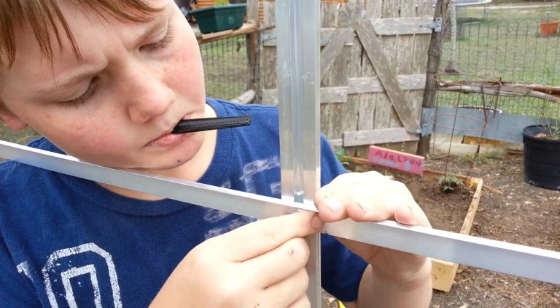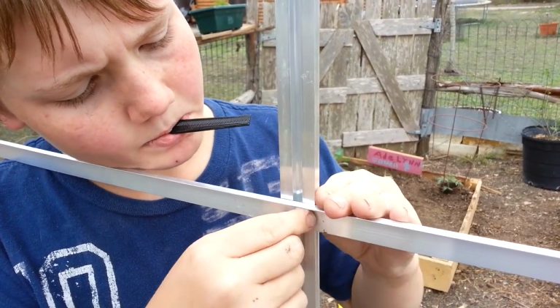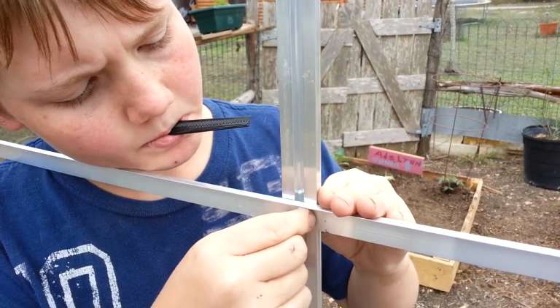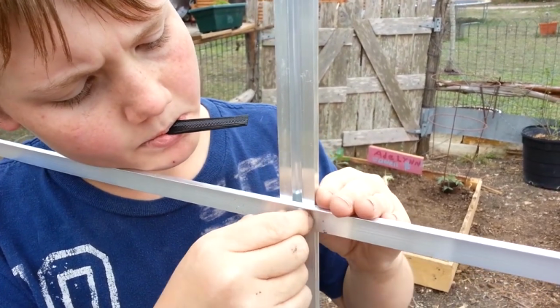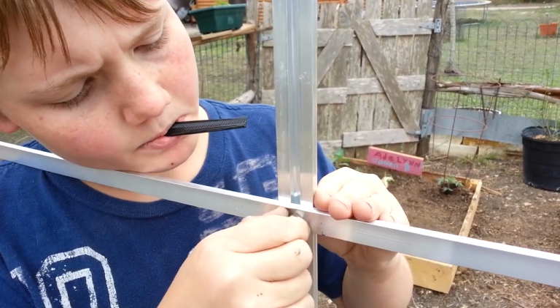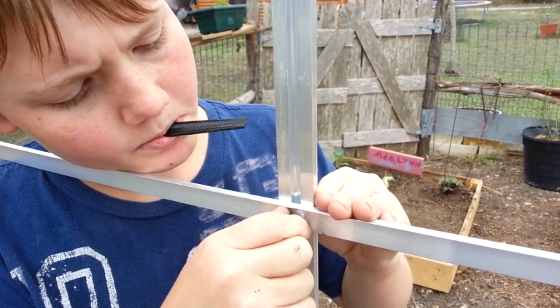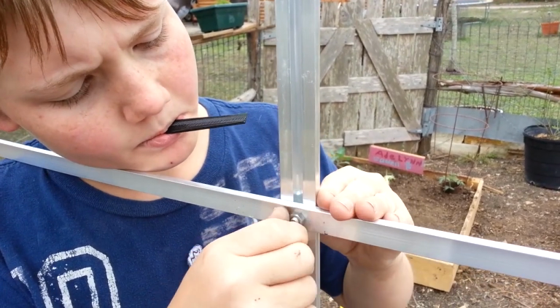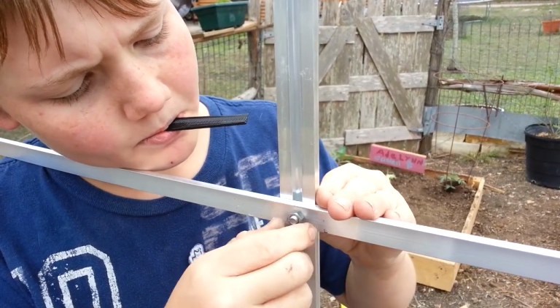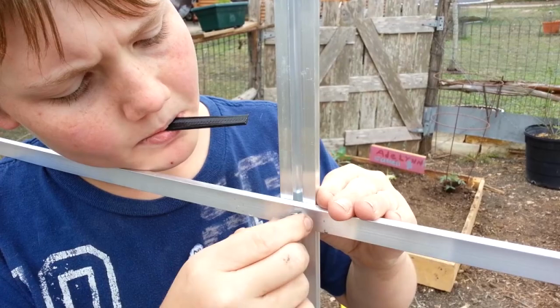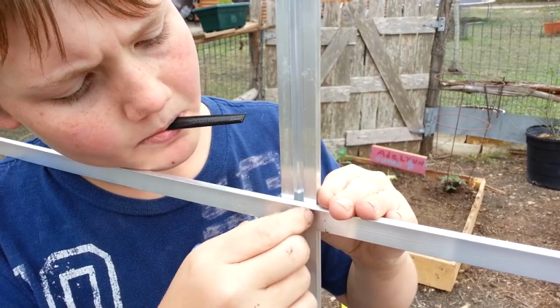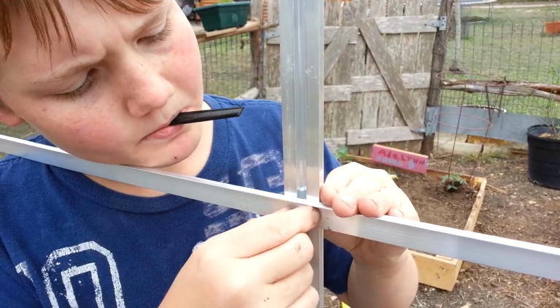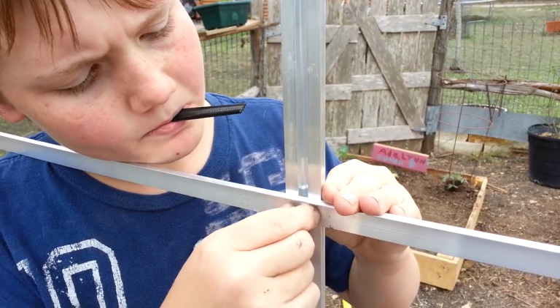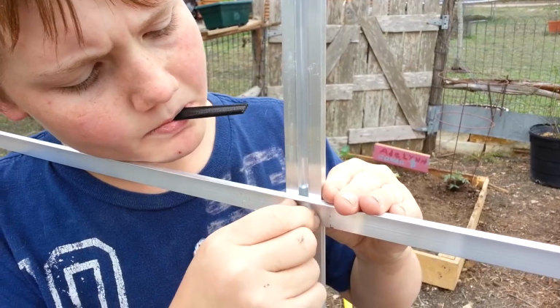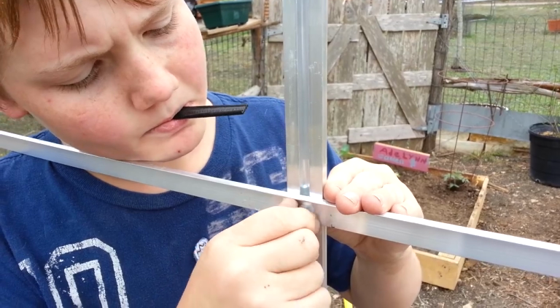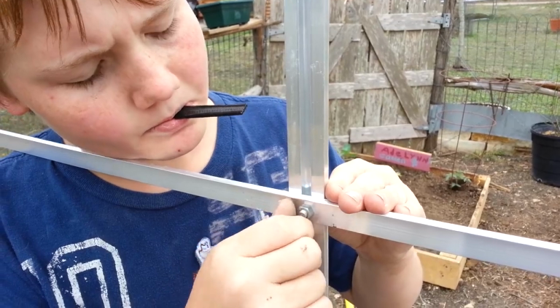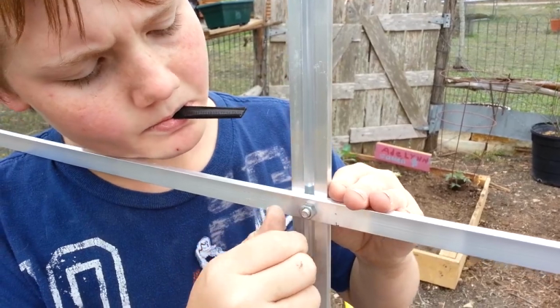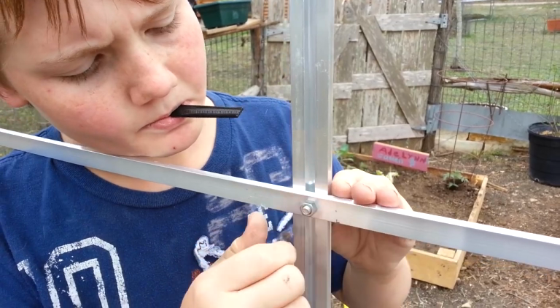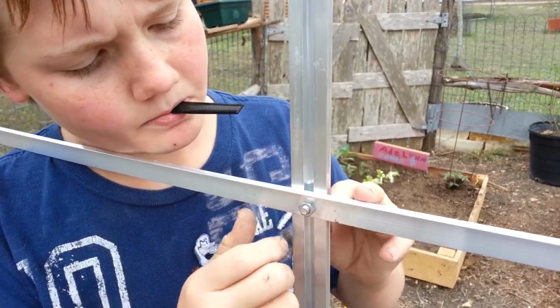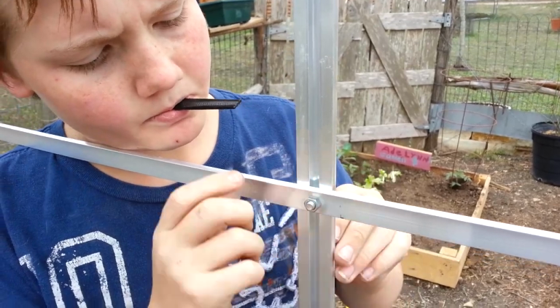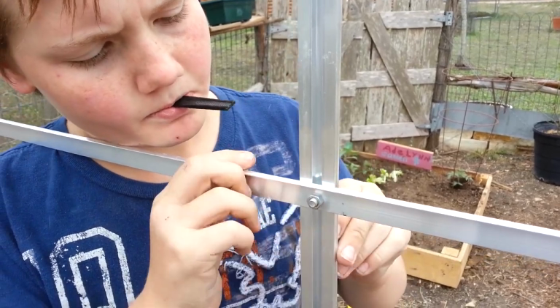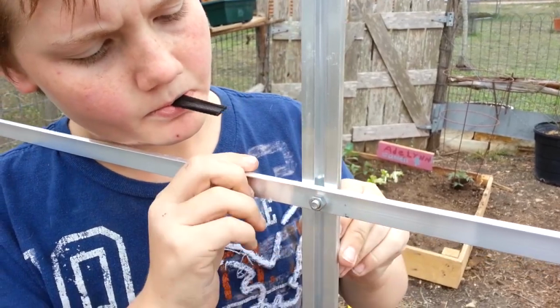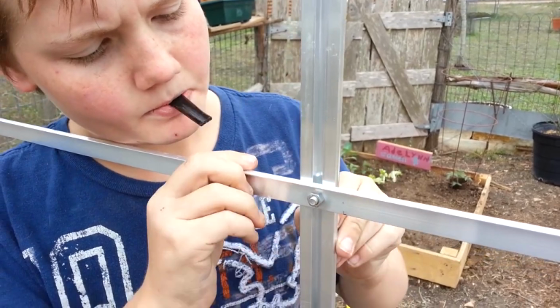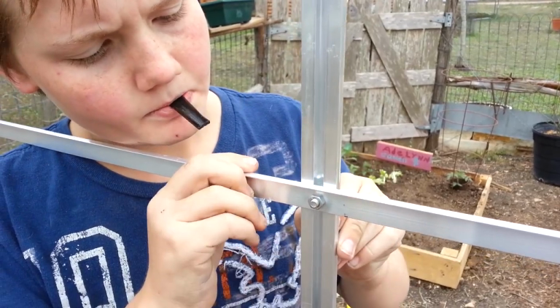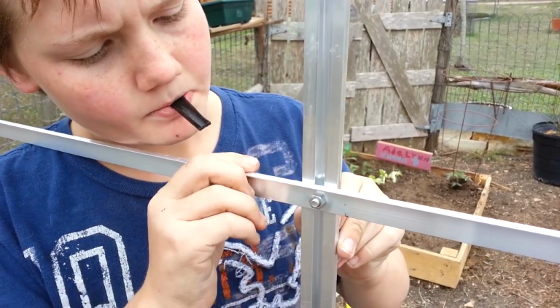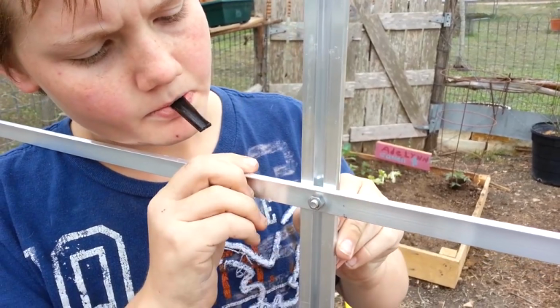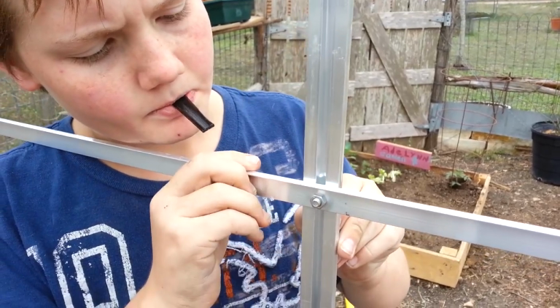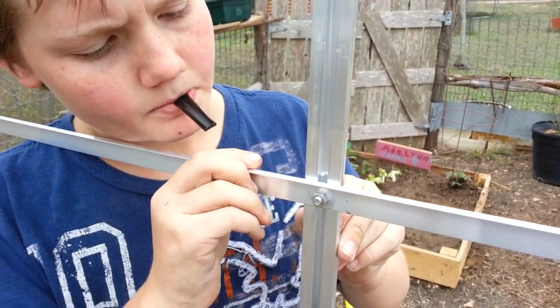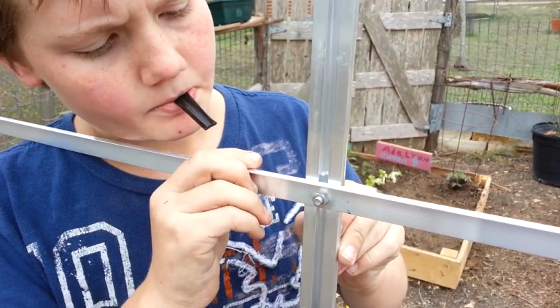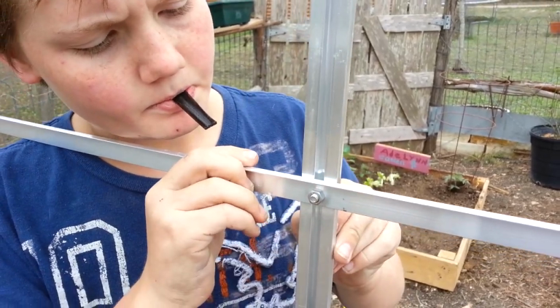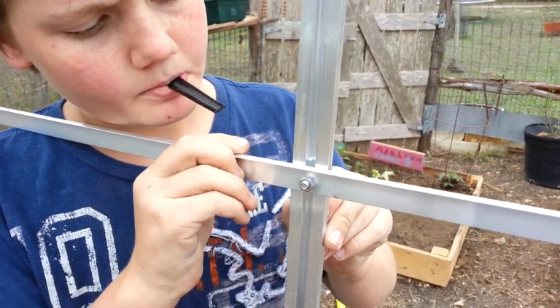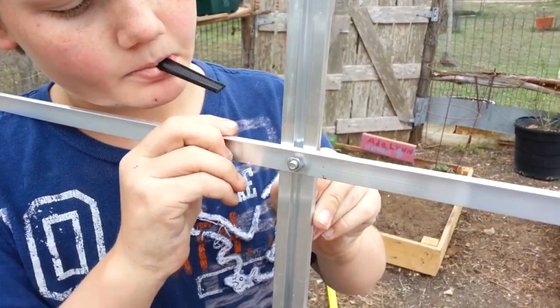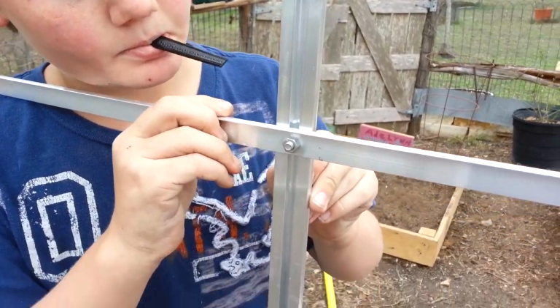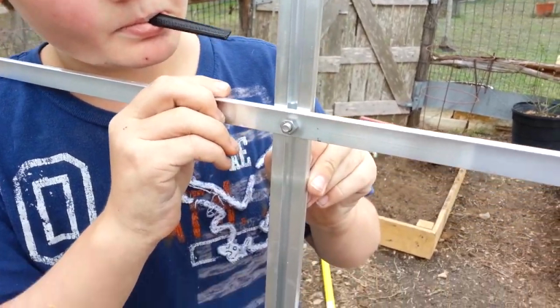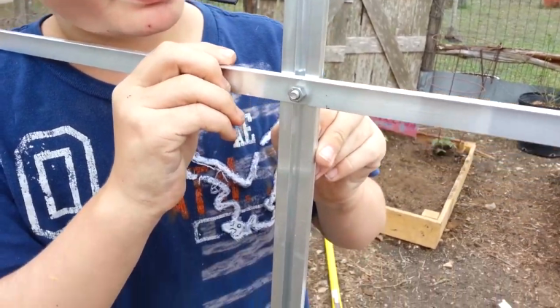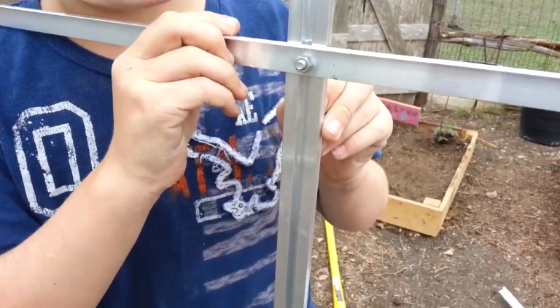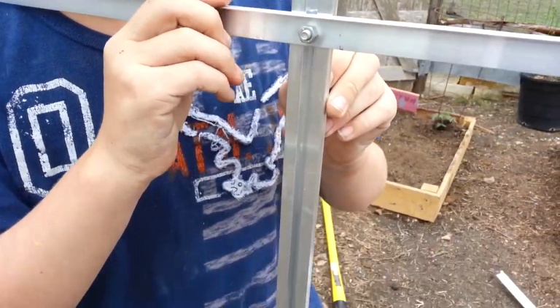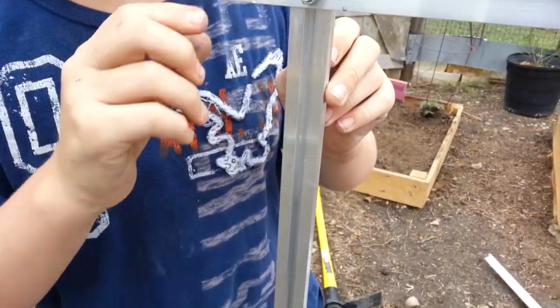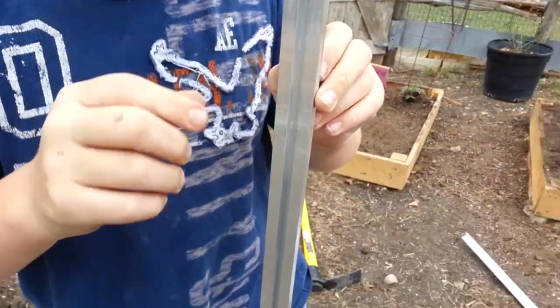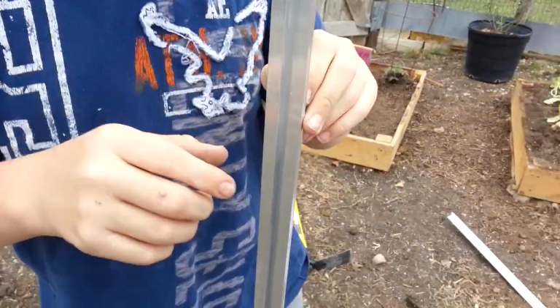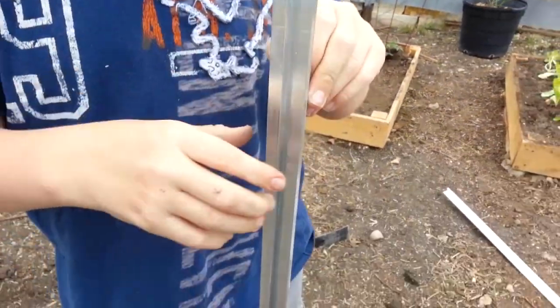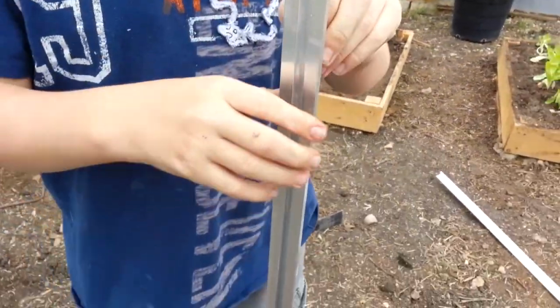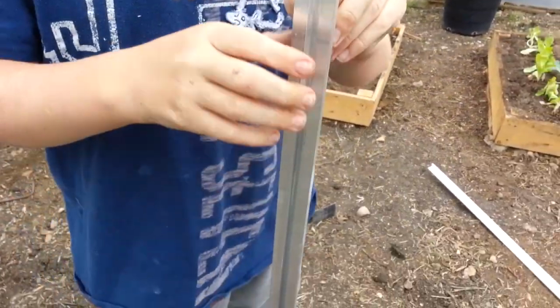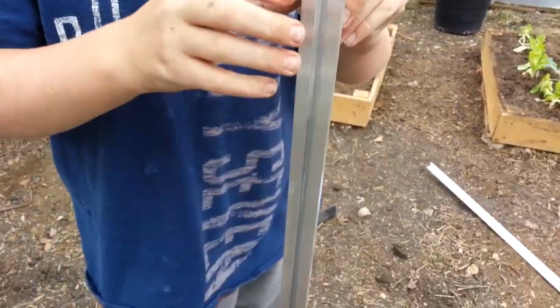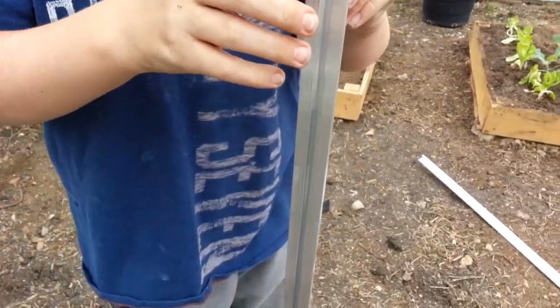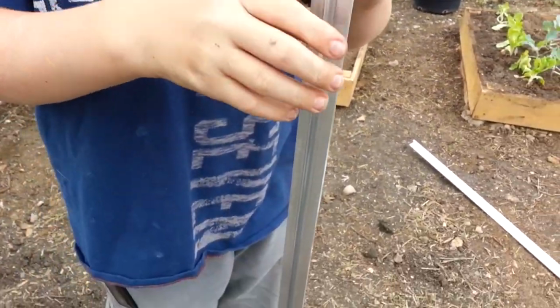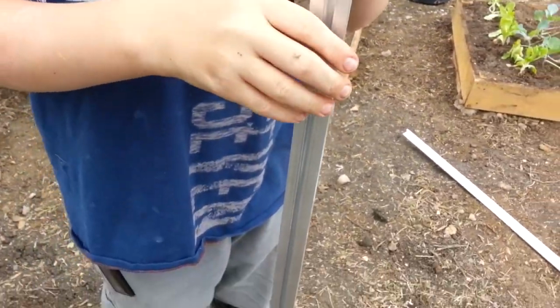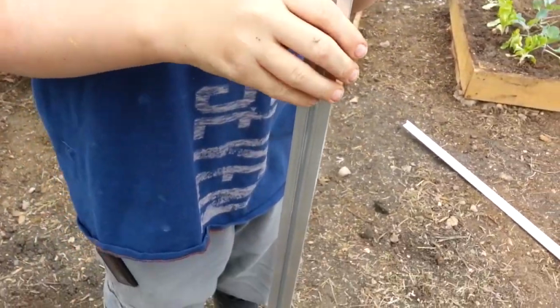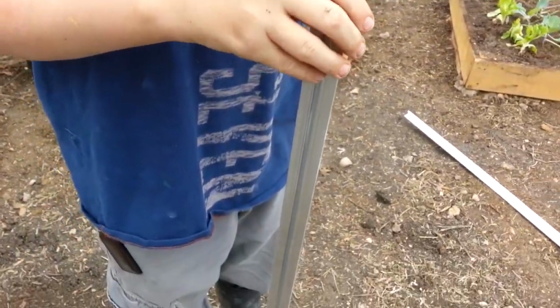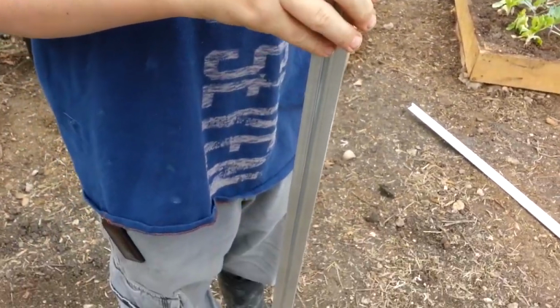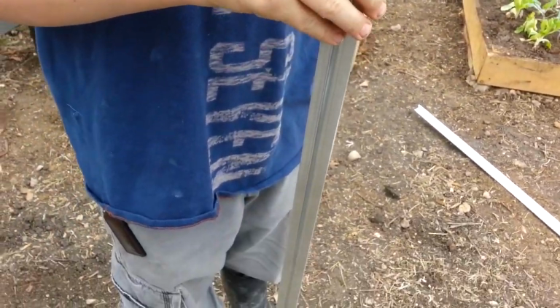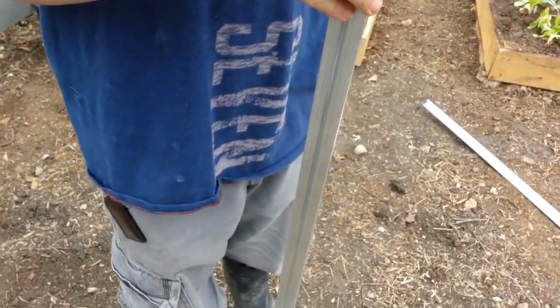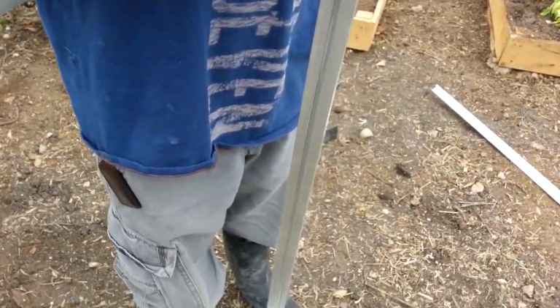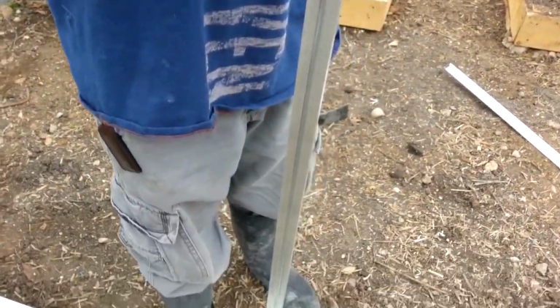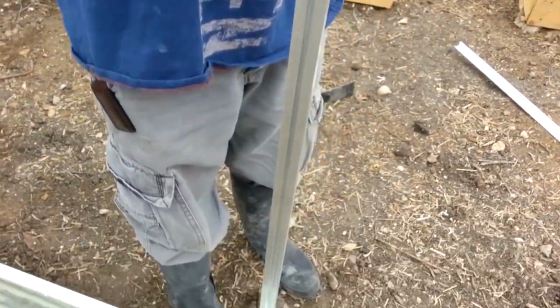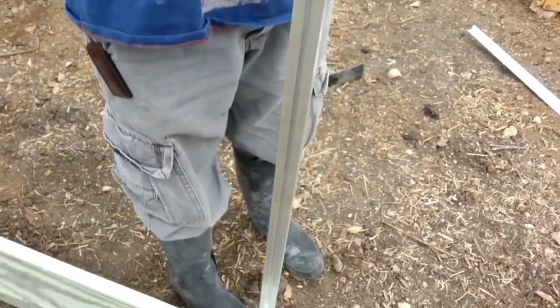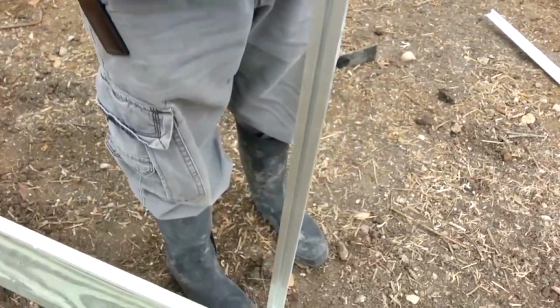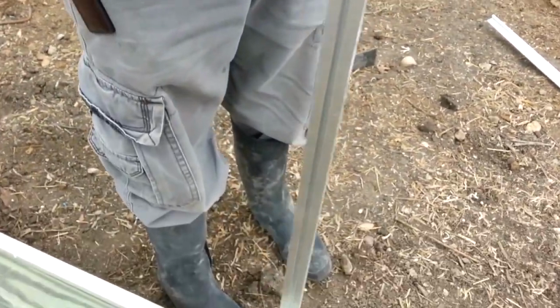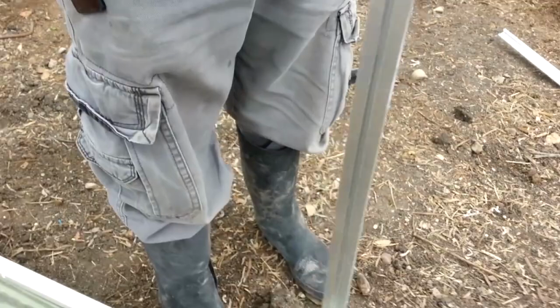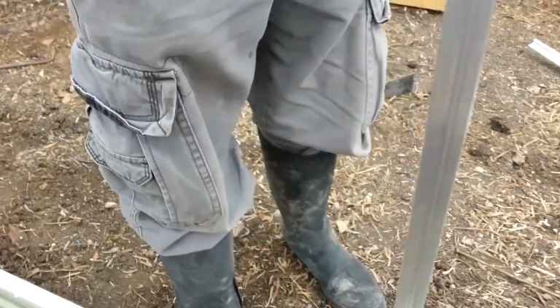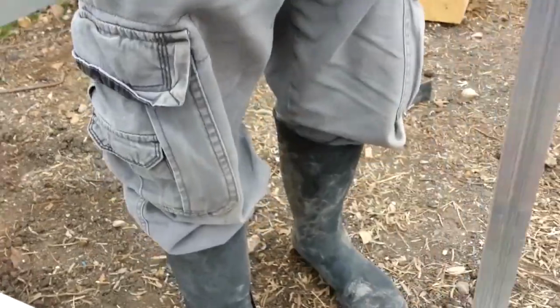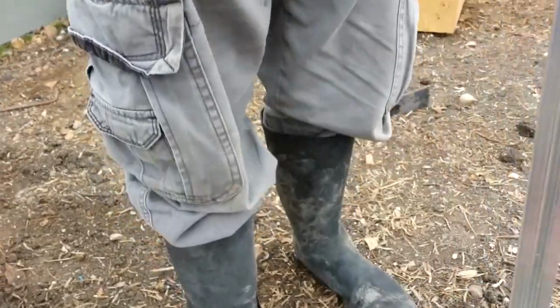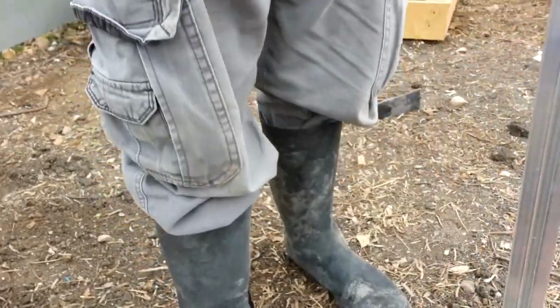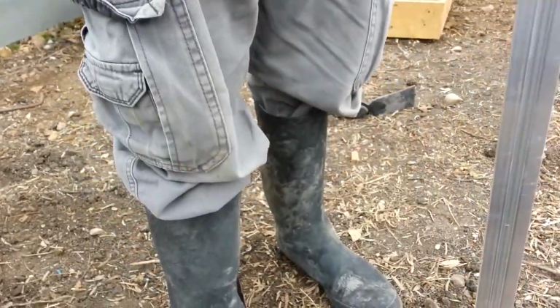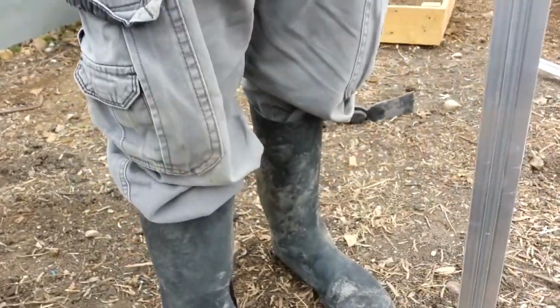Don't go too tight. We're going to slide one into the bottom.